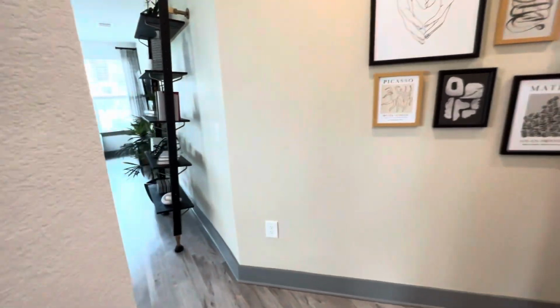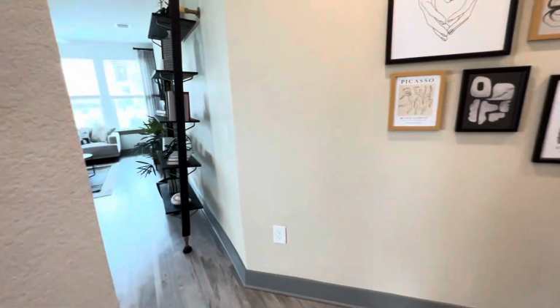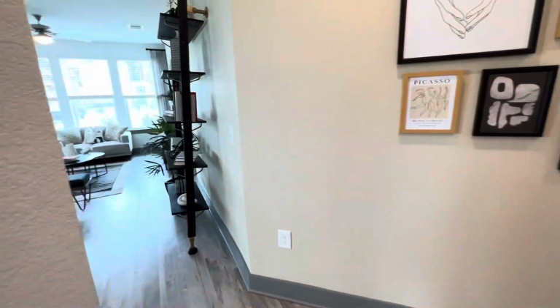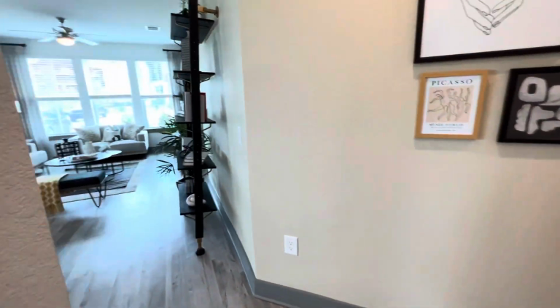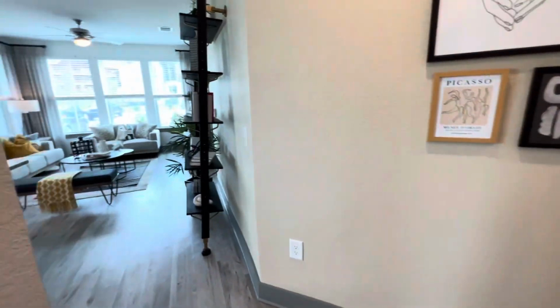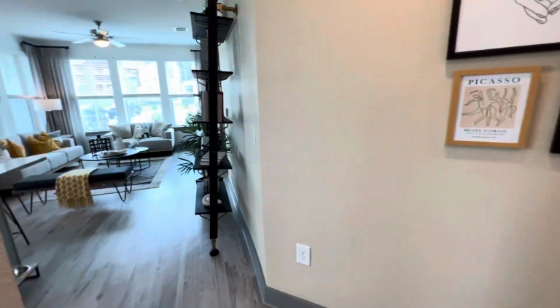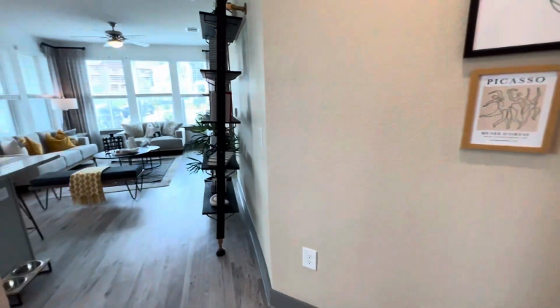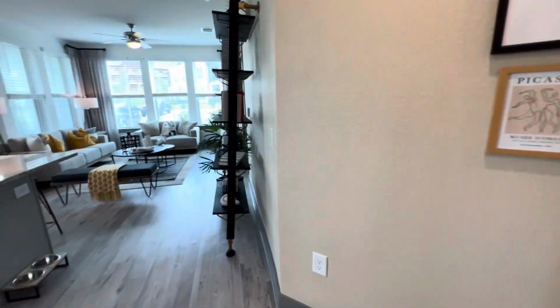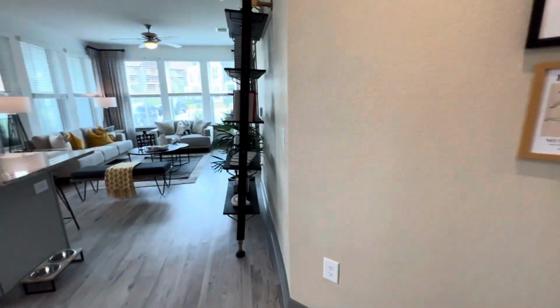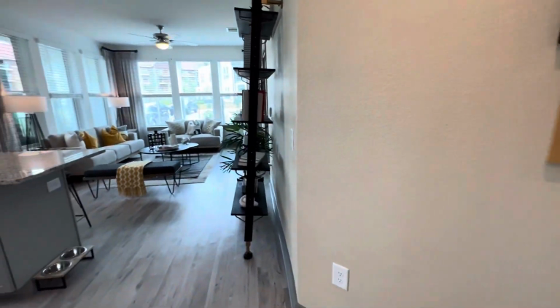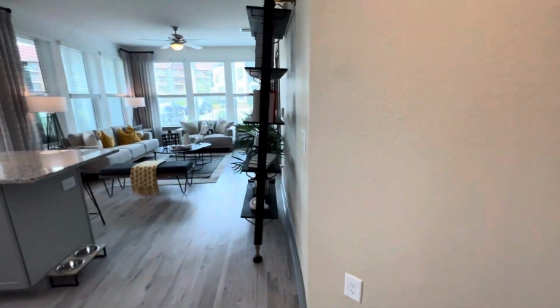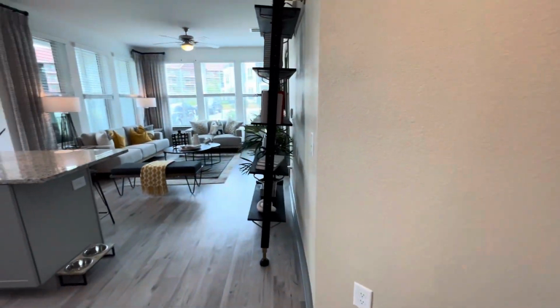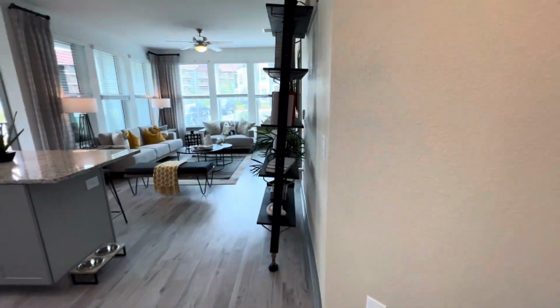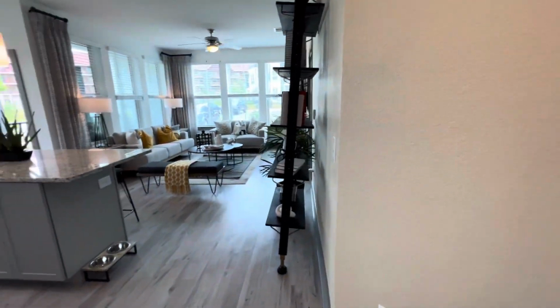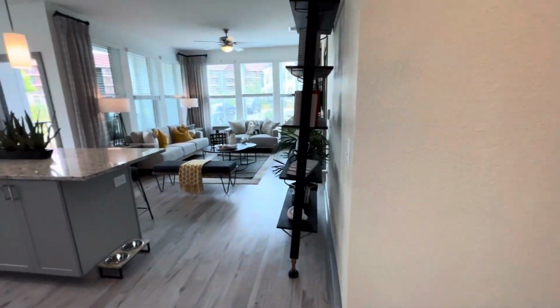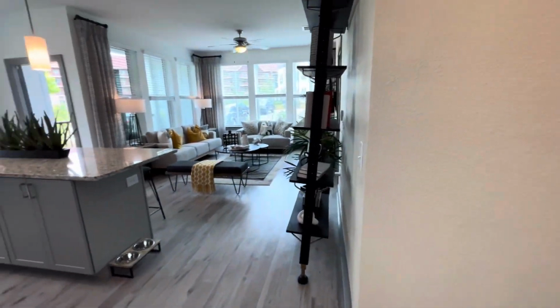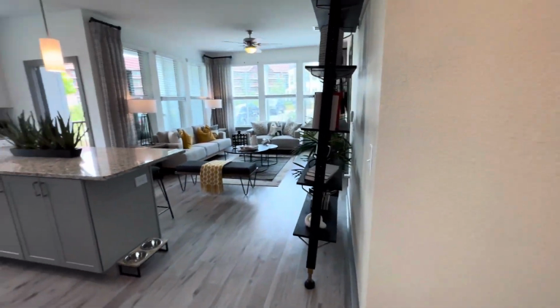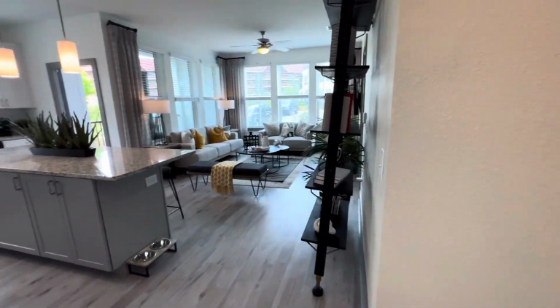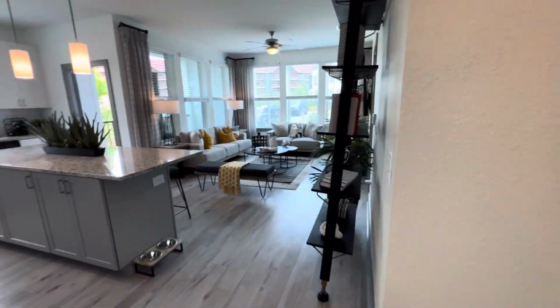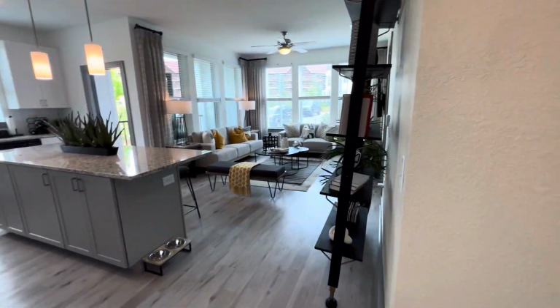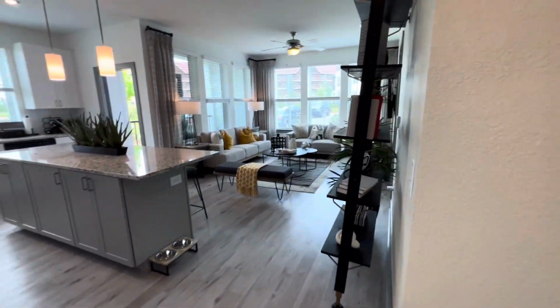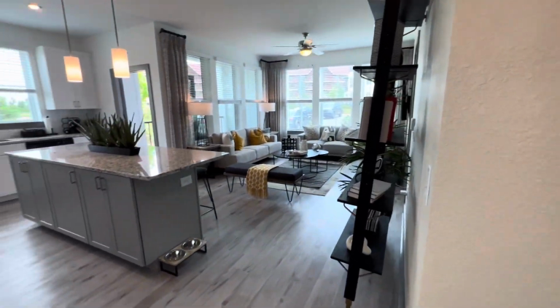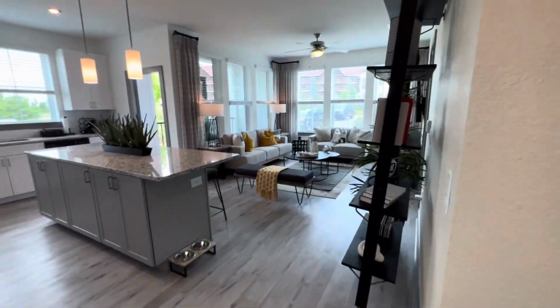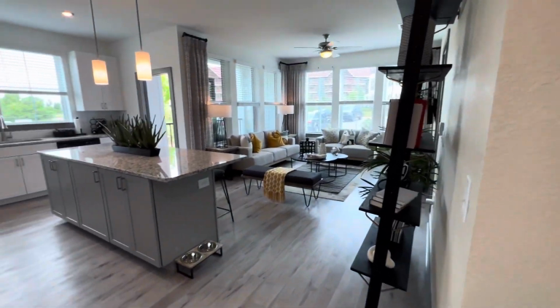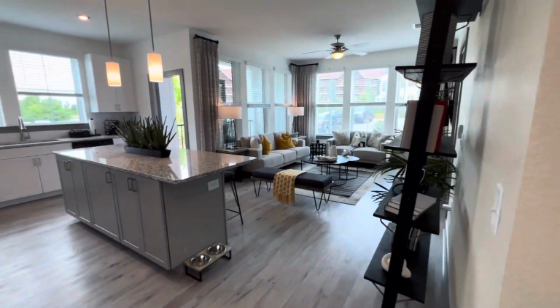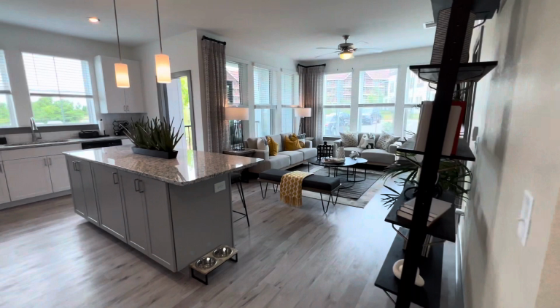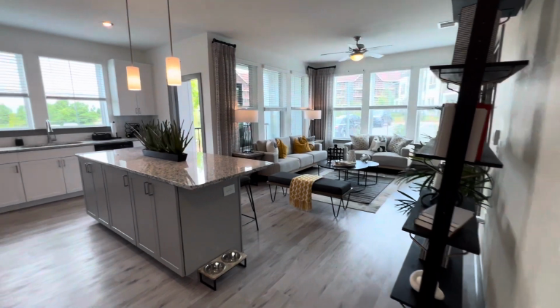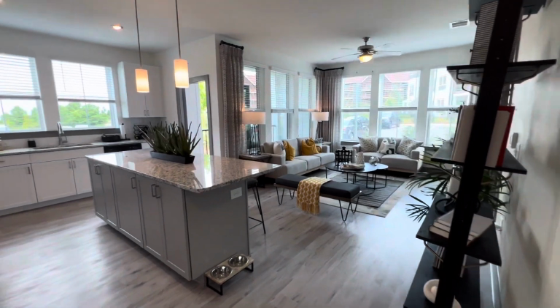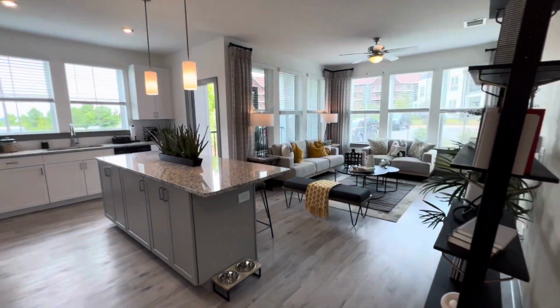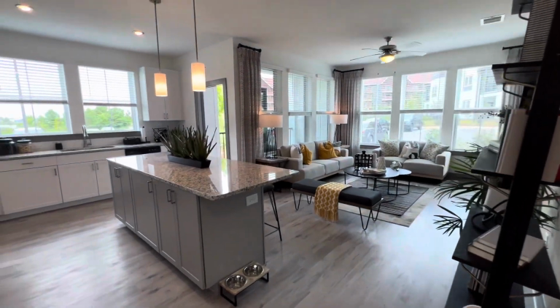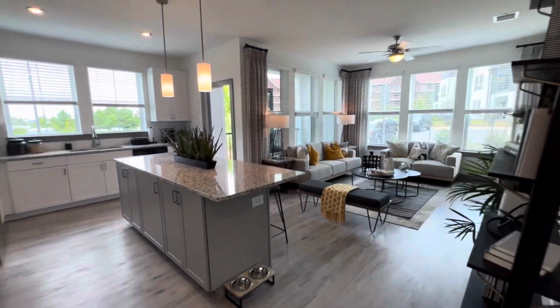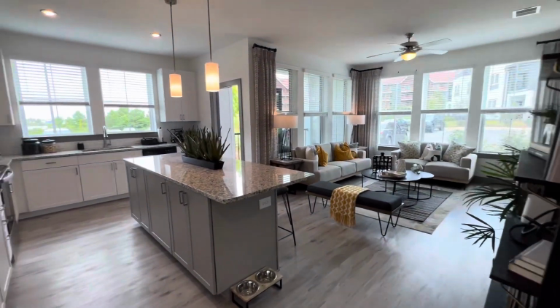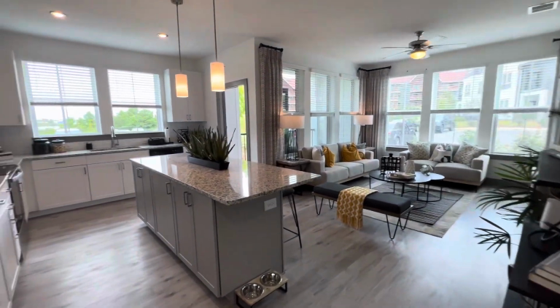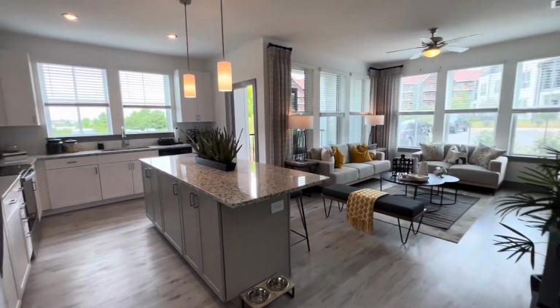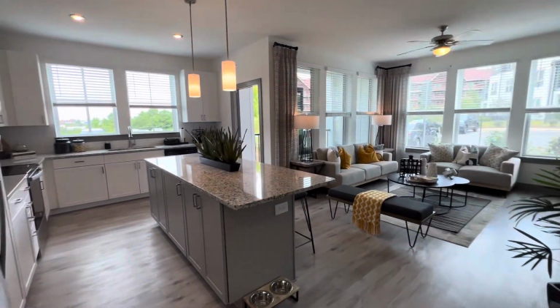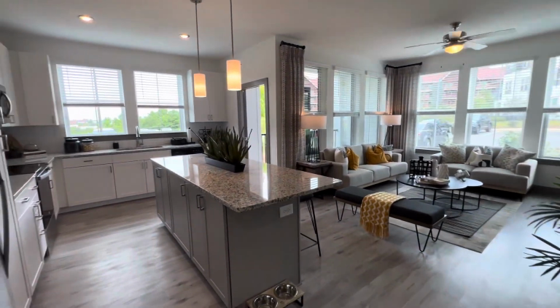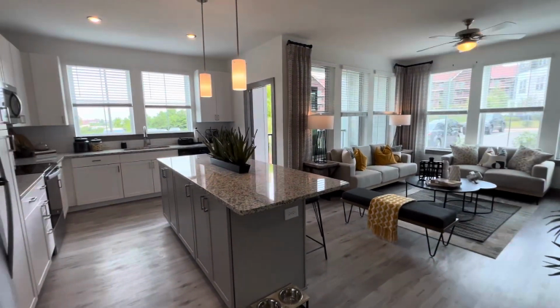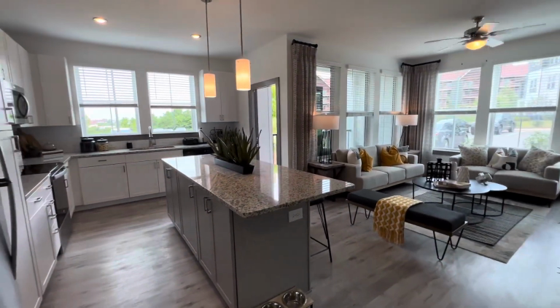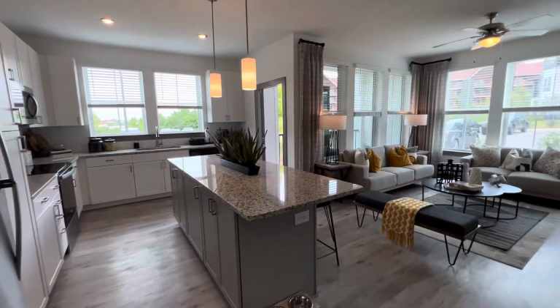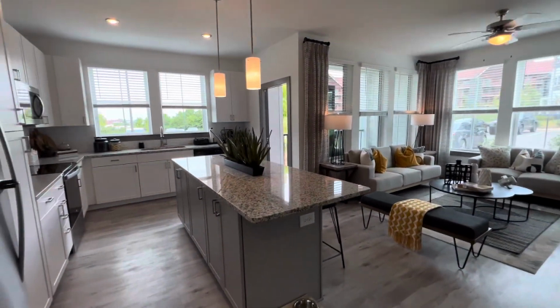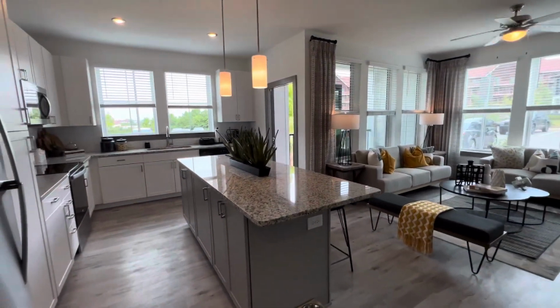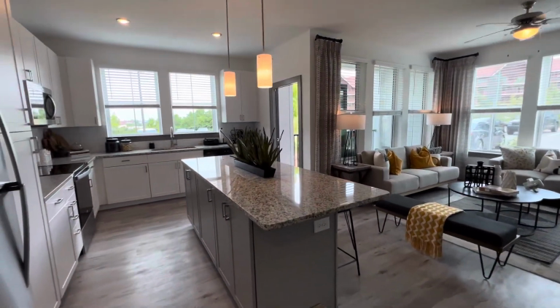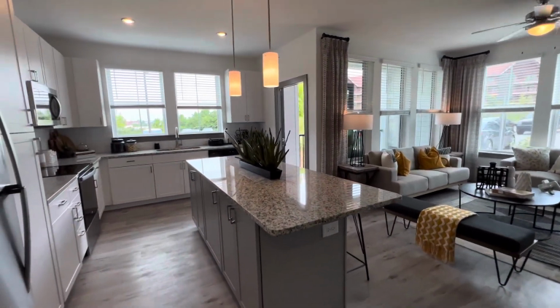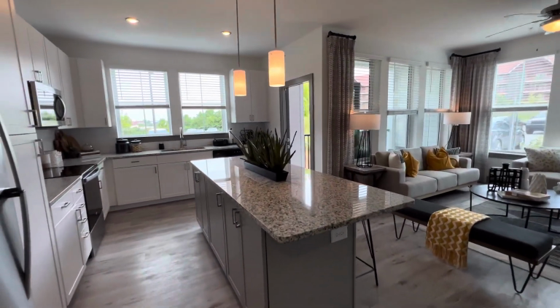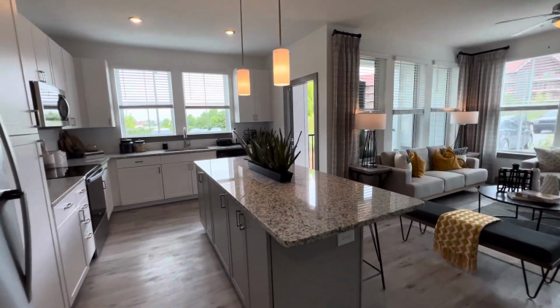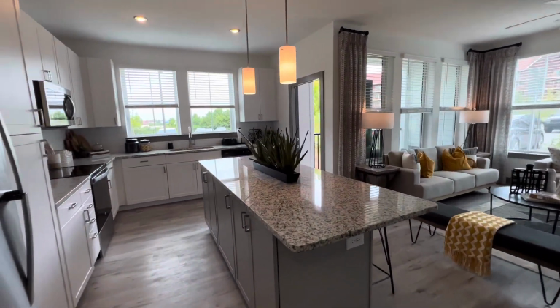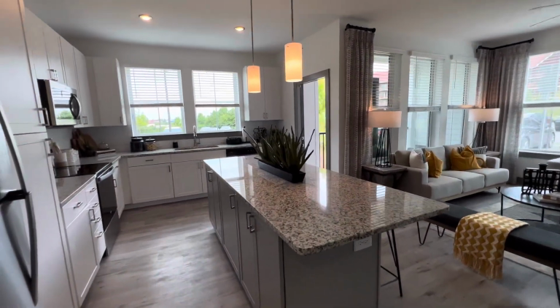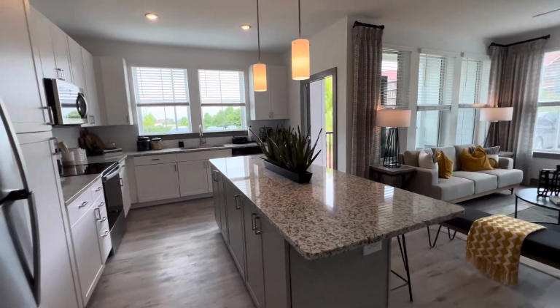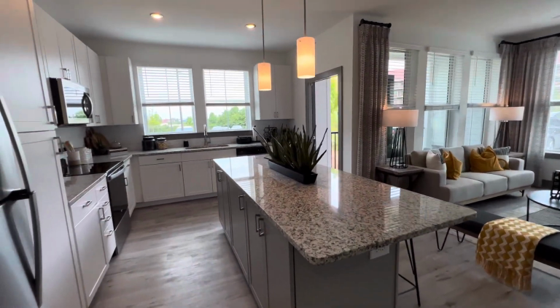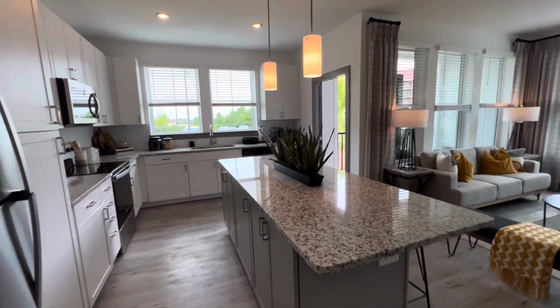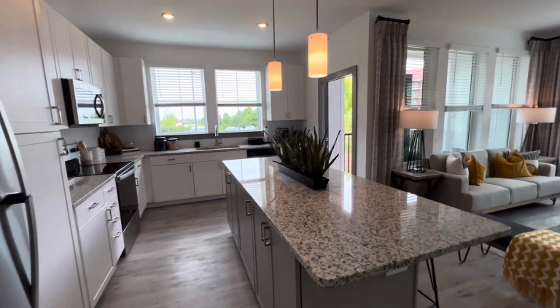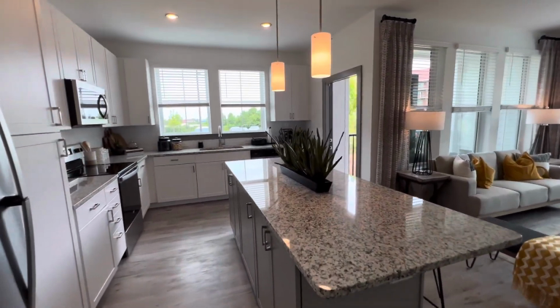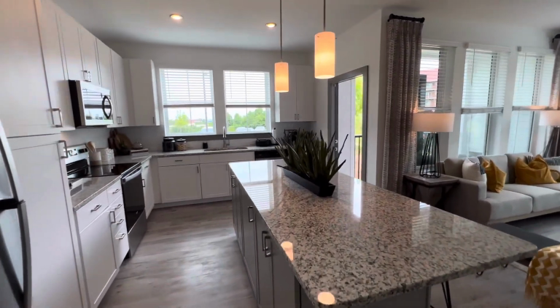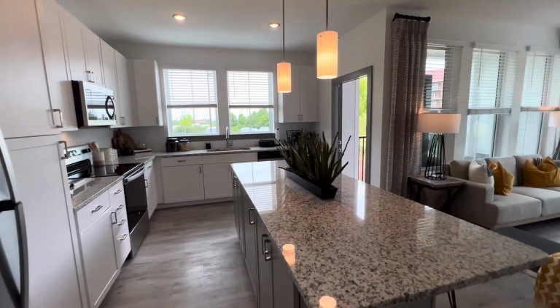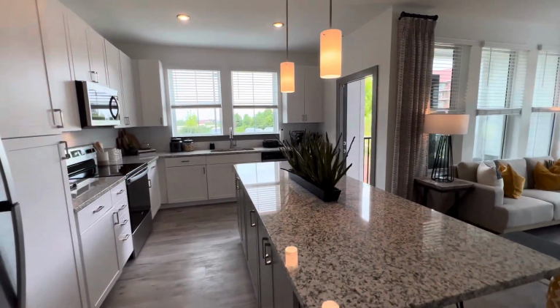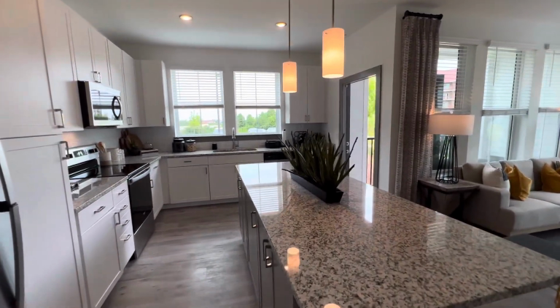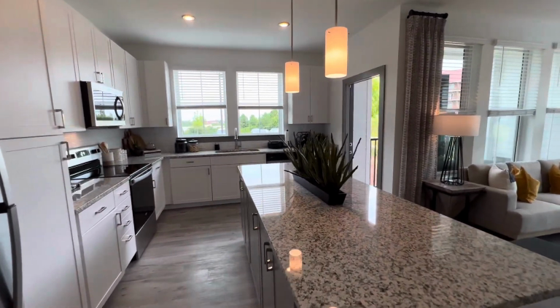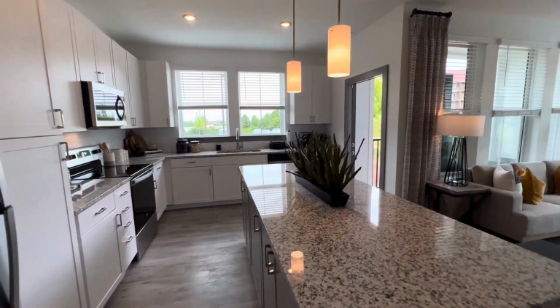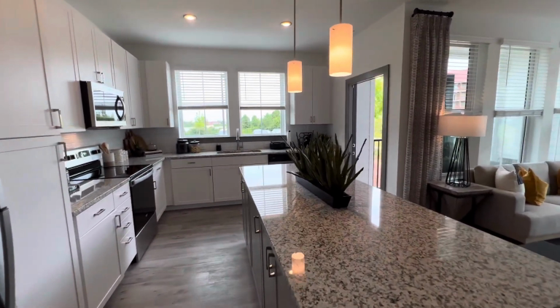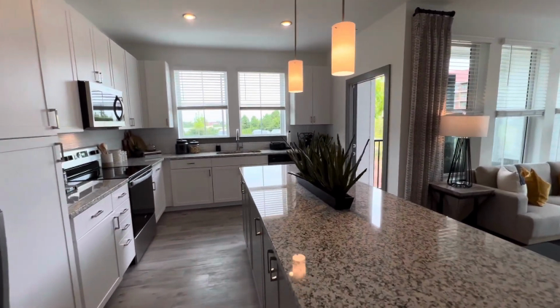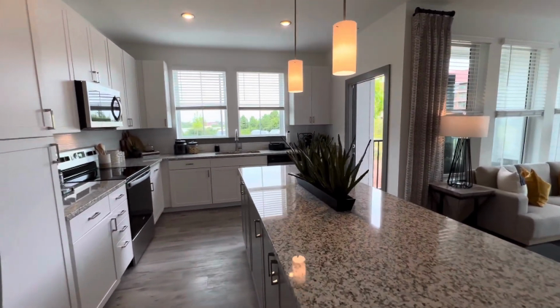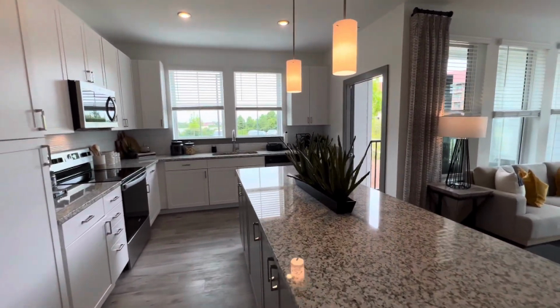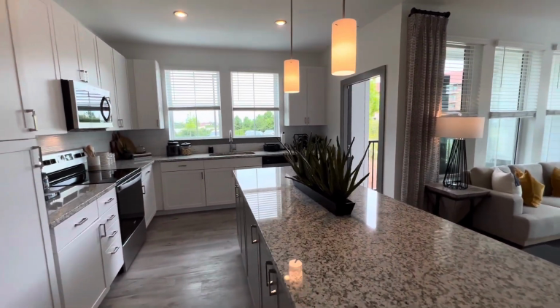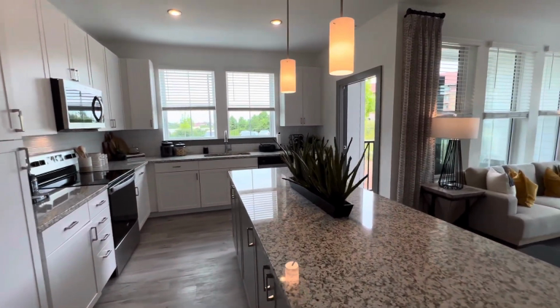Call us now to schedule a tour of your brand new home here at the Addison 8050.